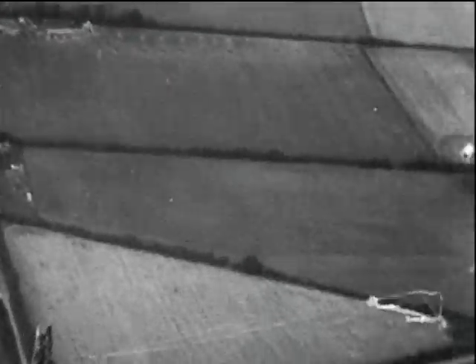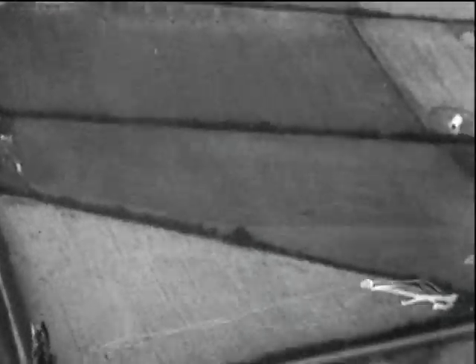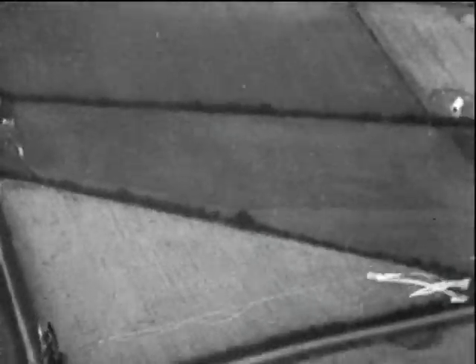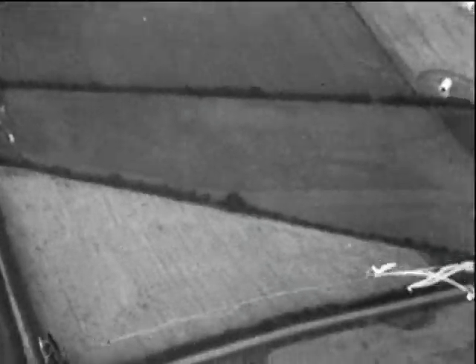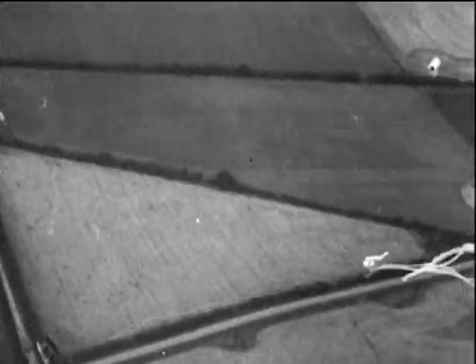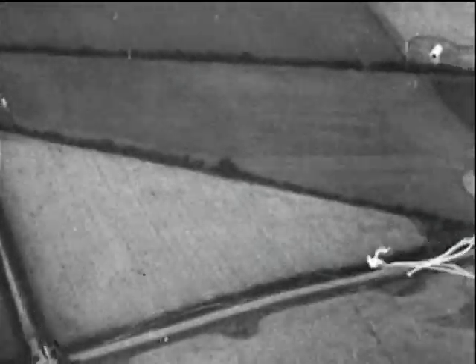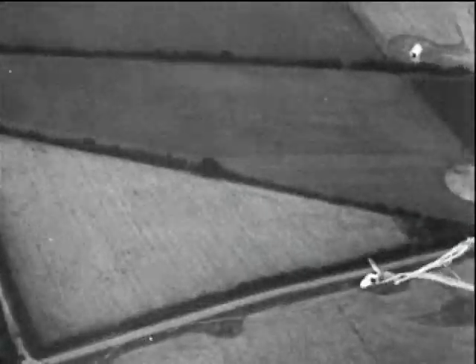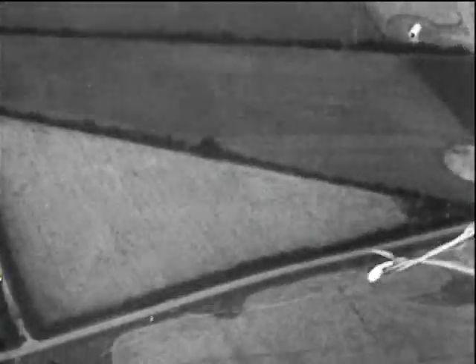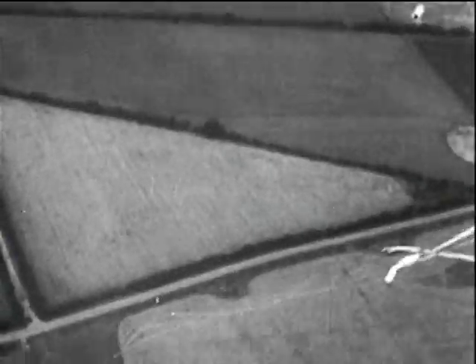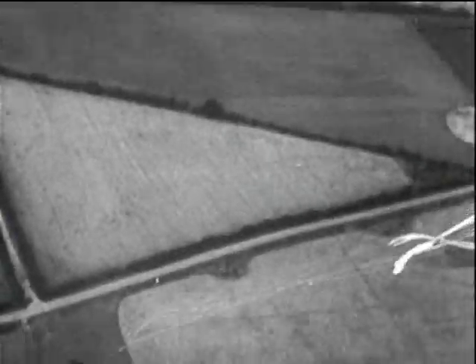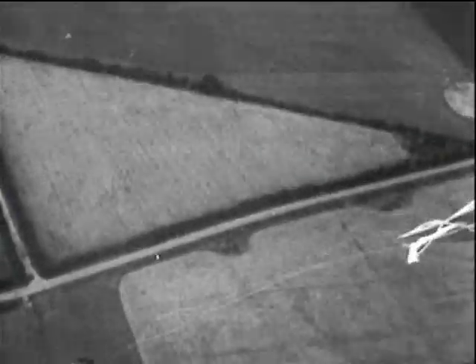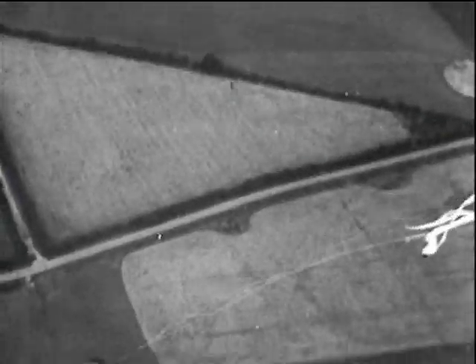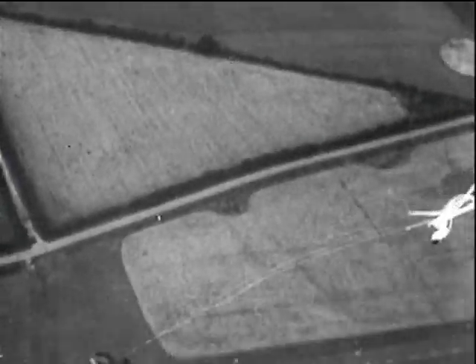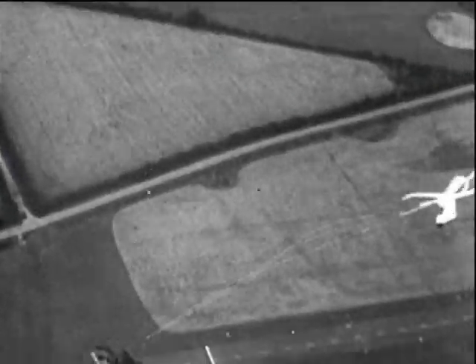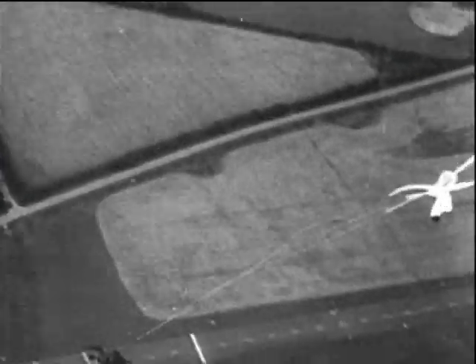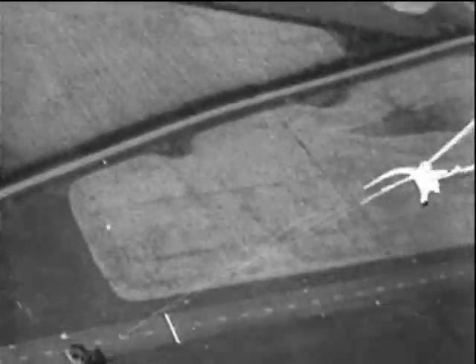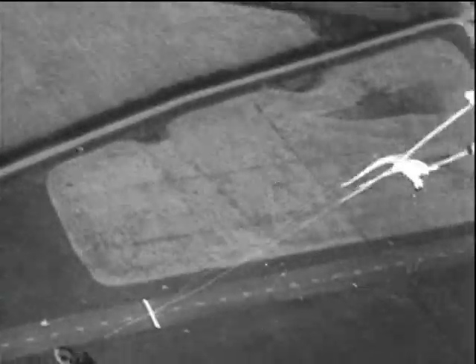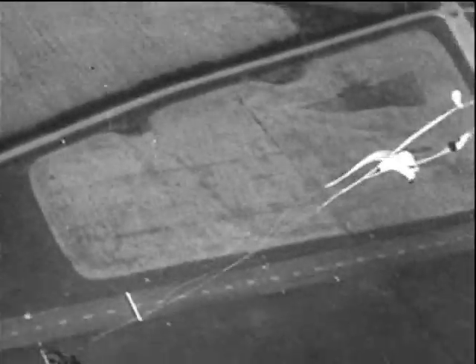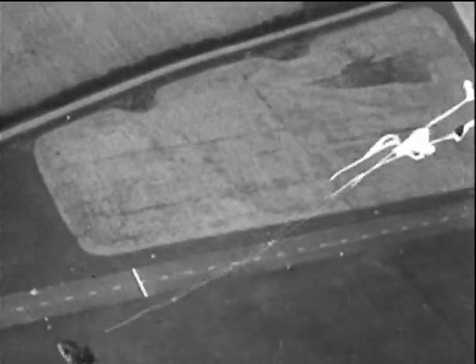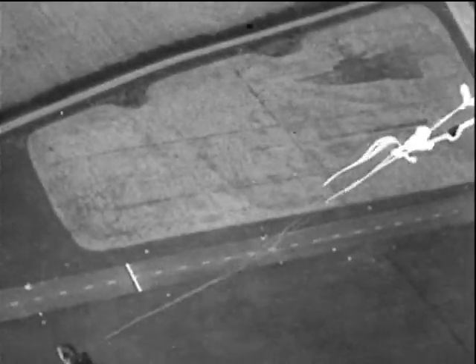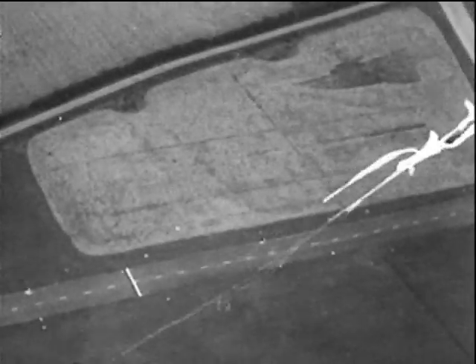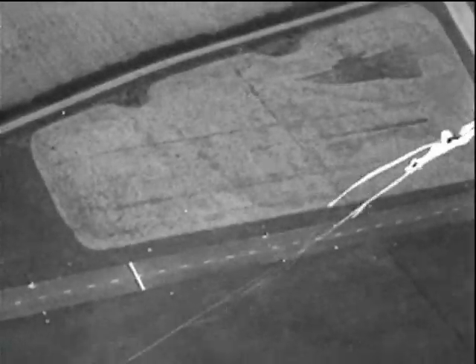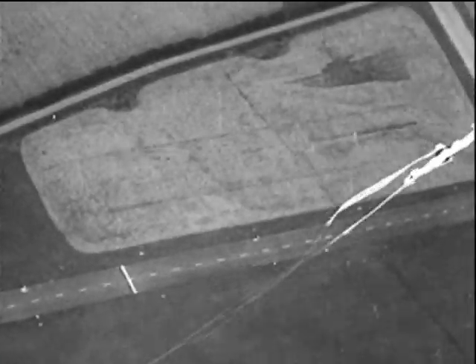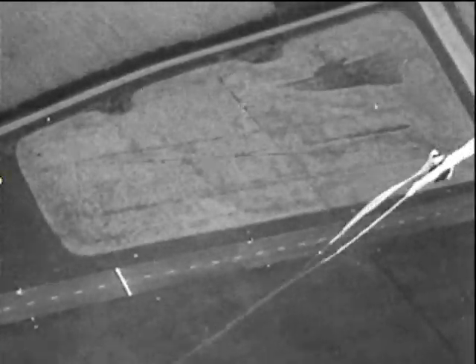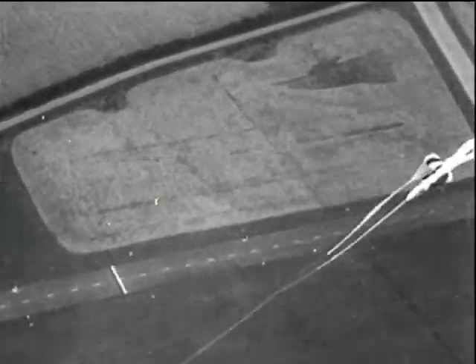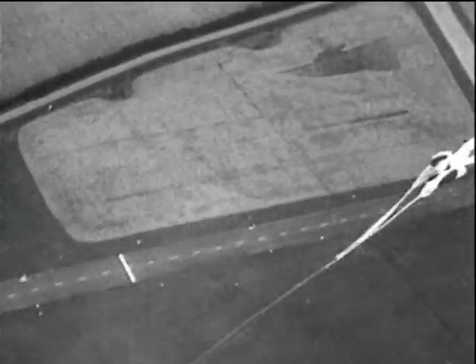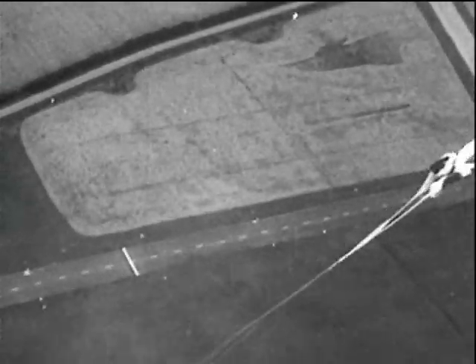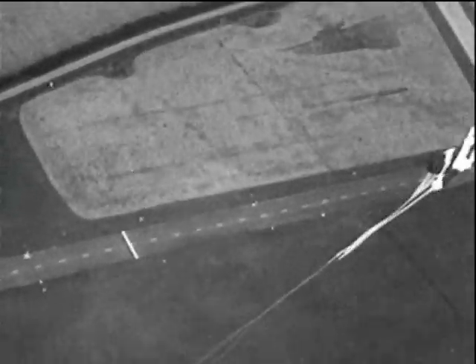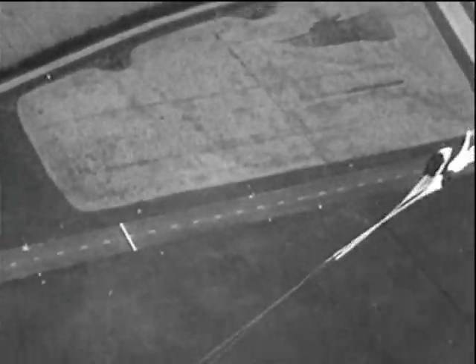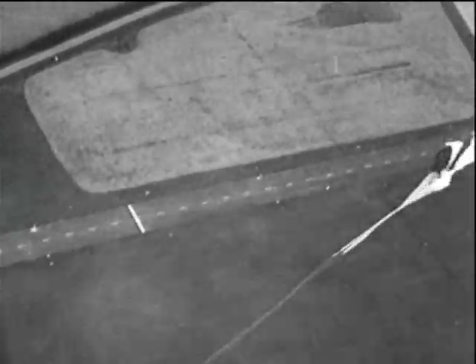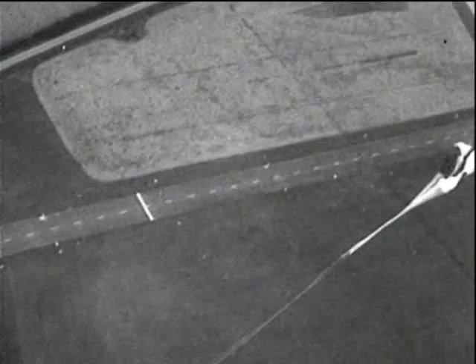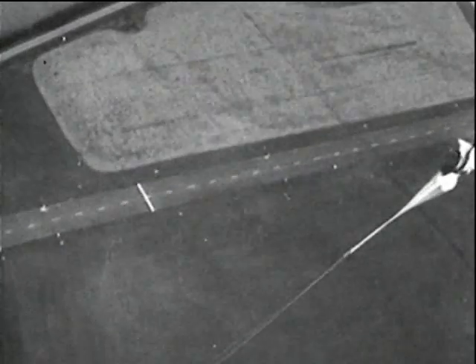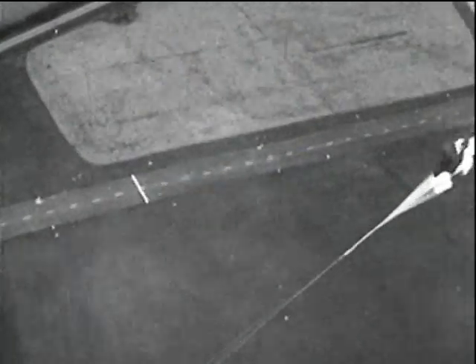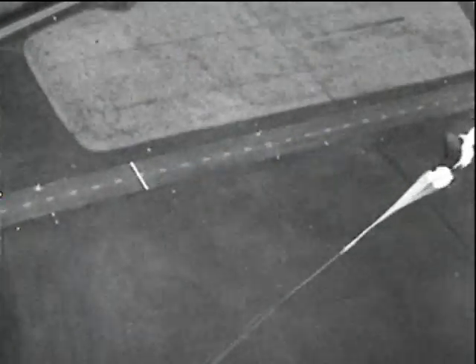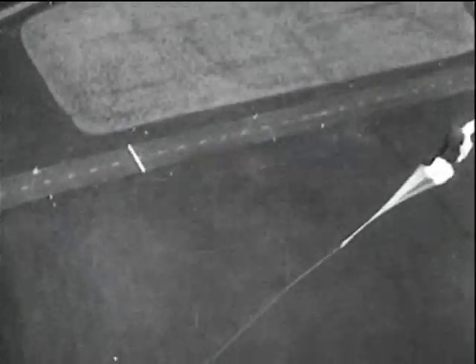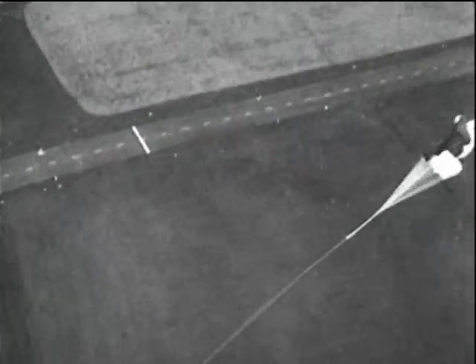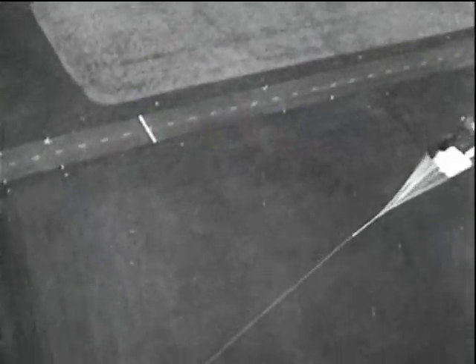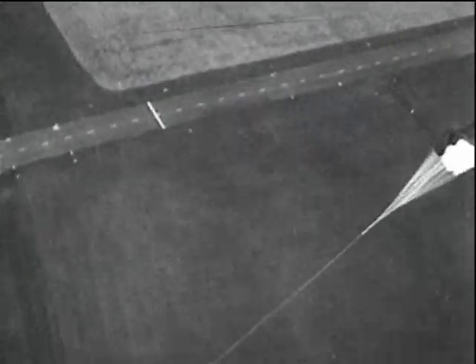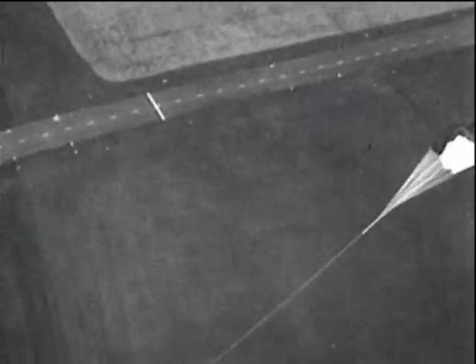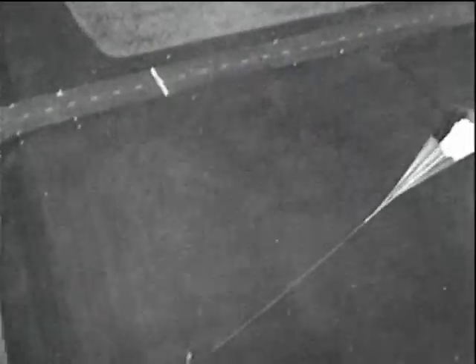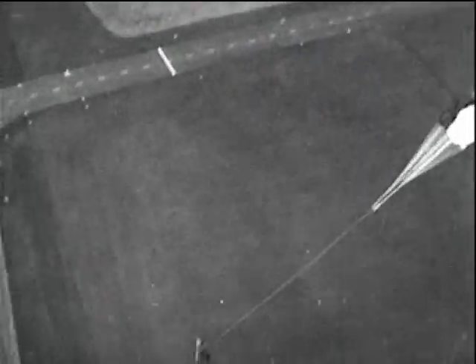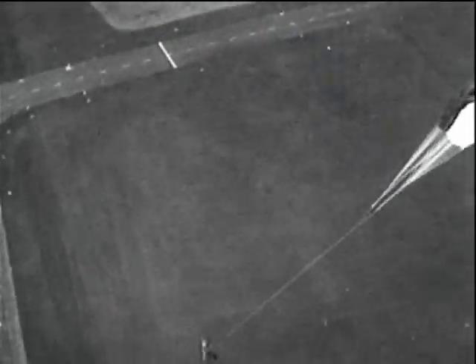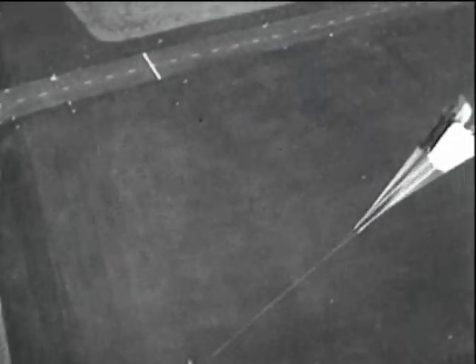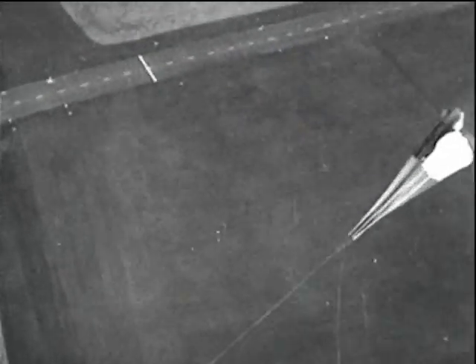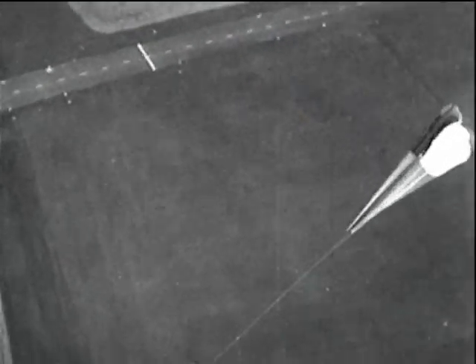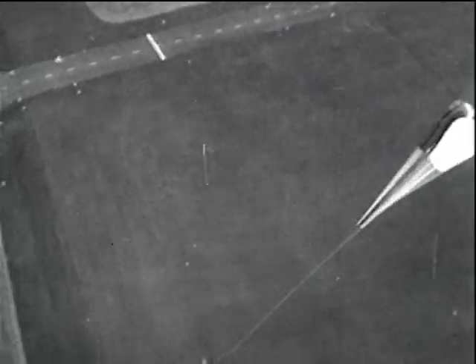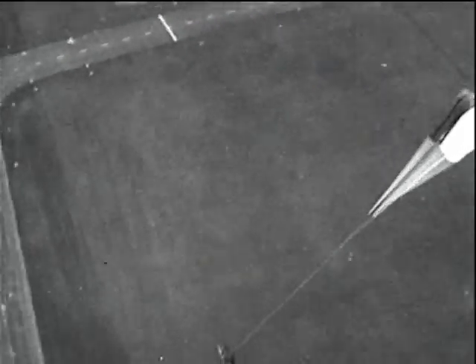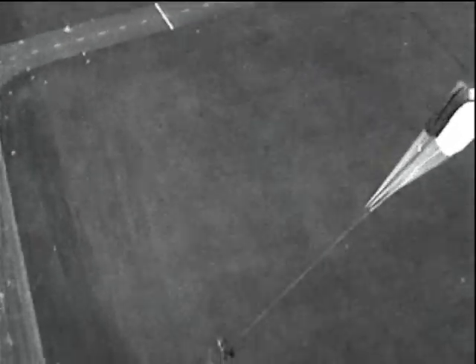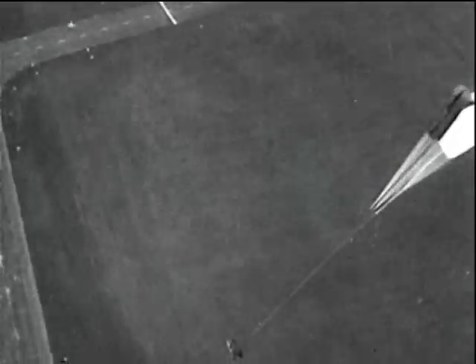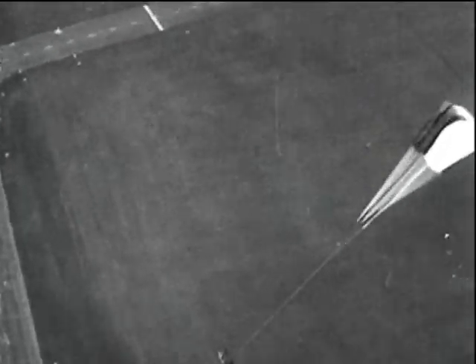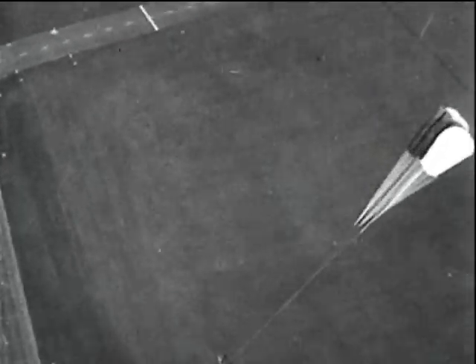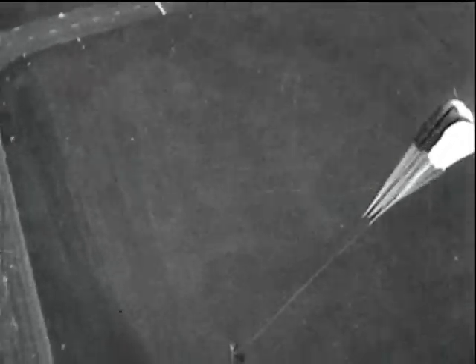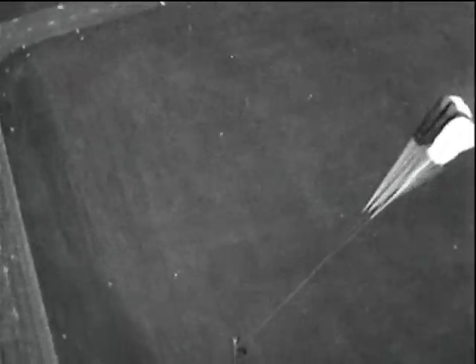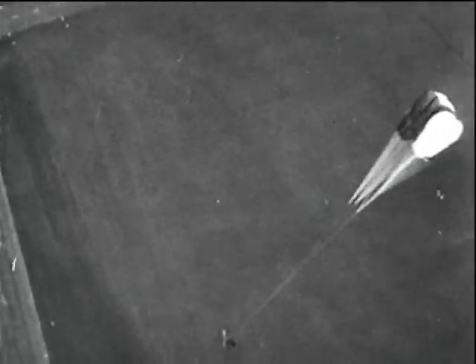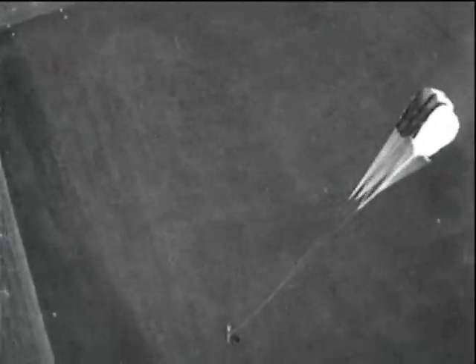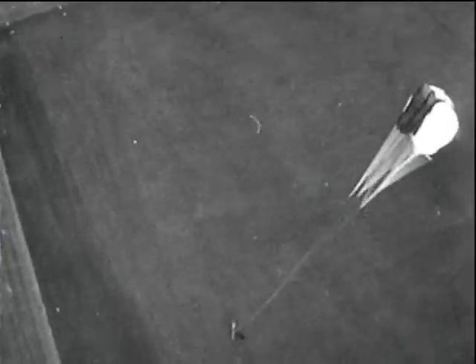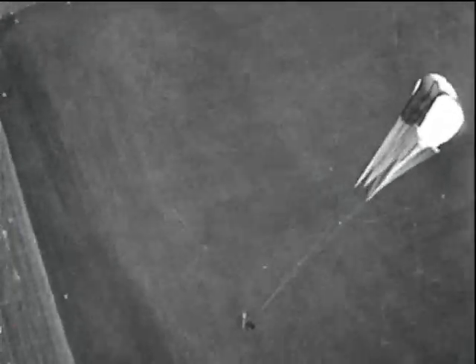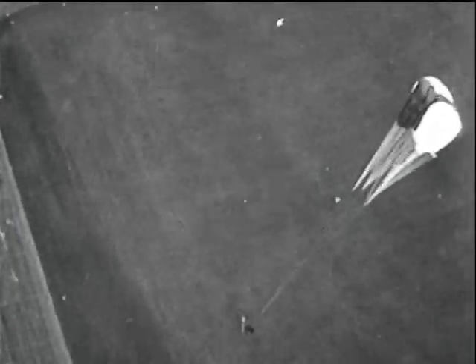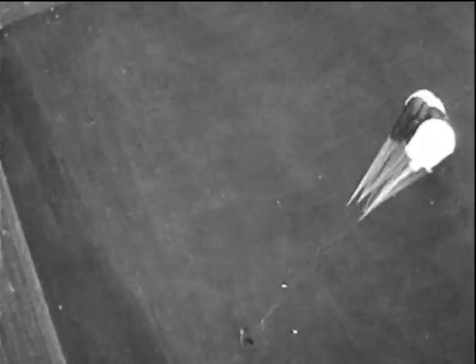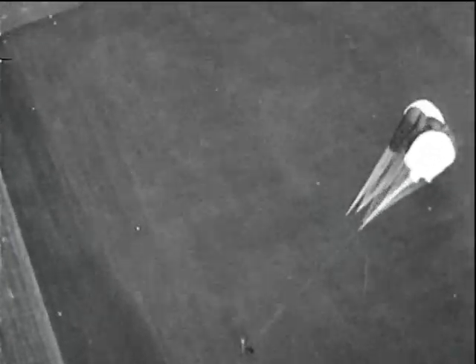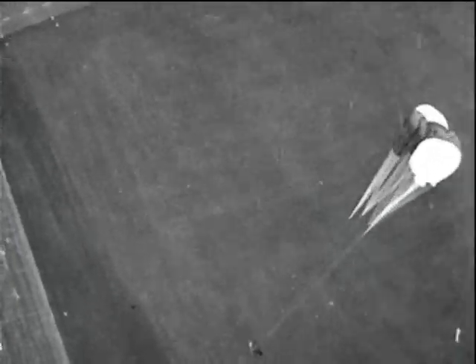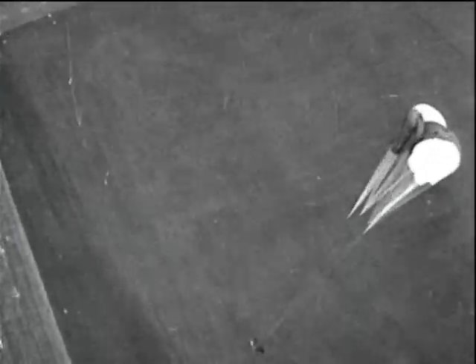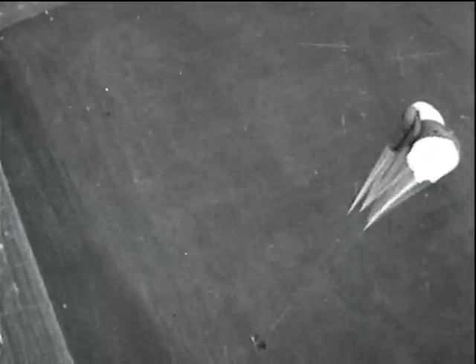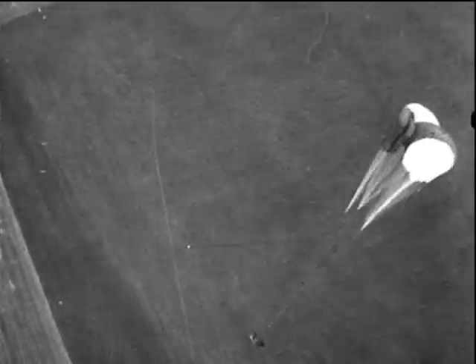Extensive trials were carried out to determine their performance, the speed and height from which they could be dropped and their loading capacity.